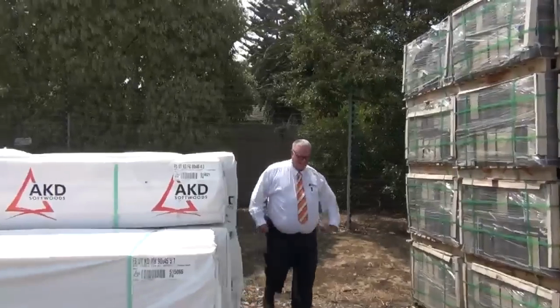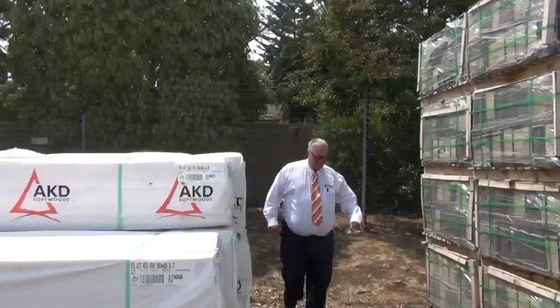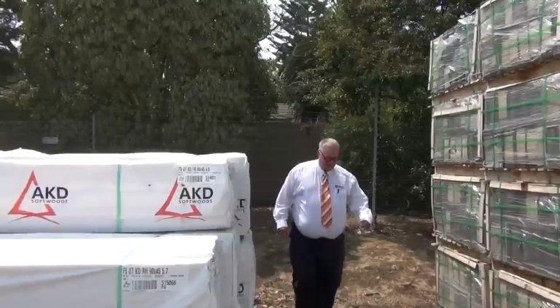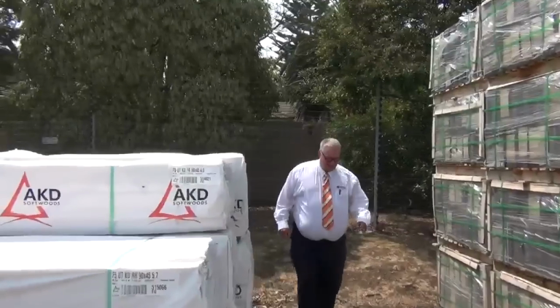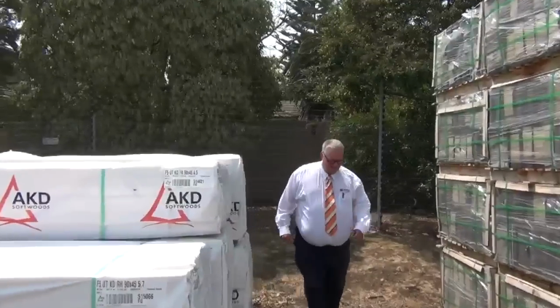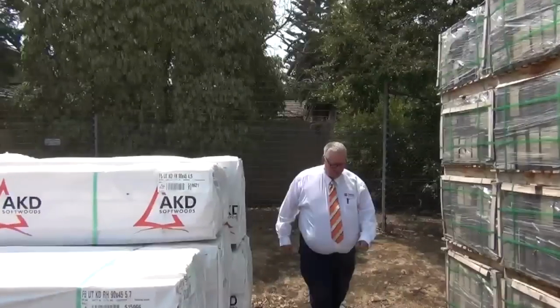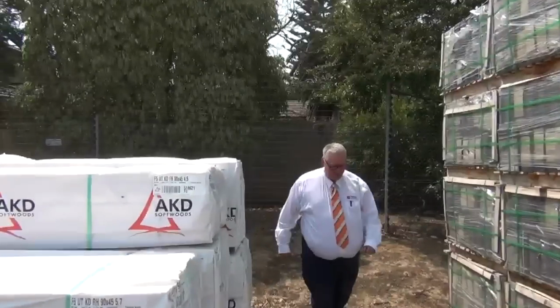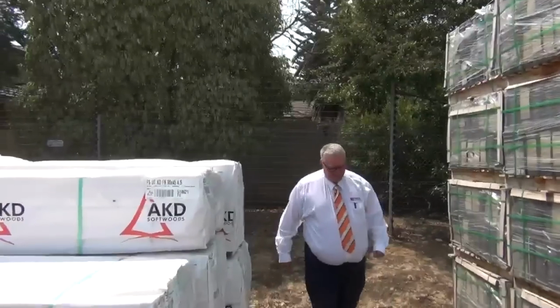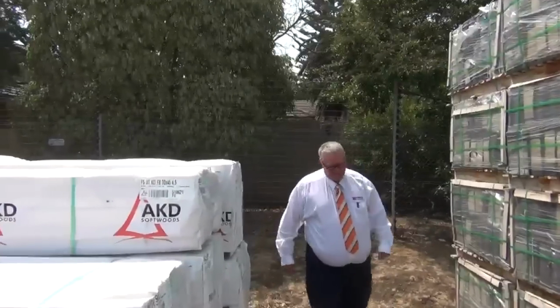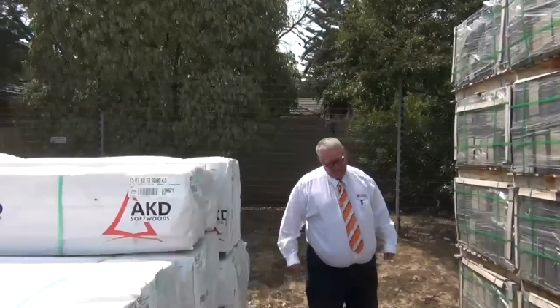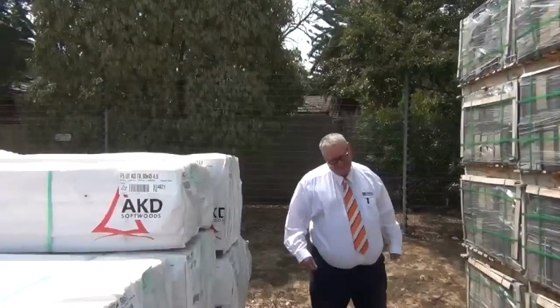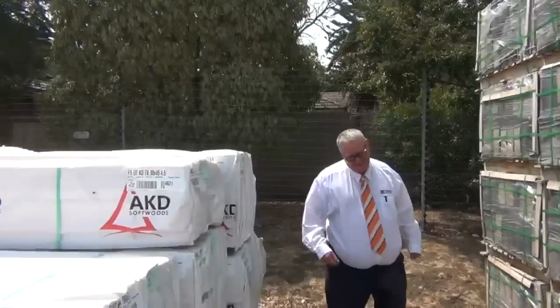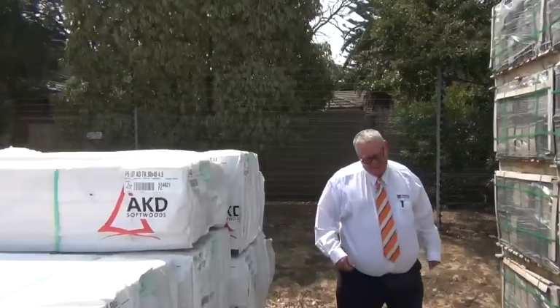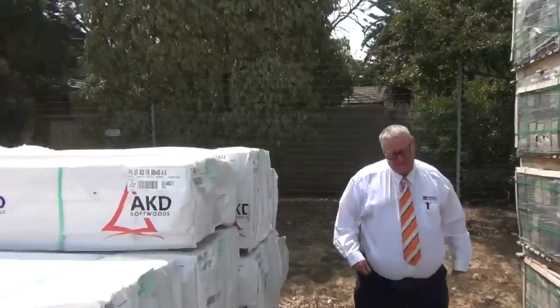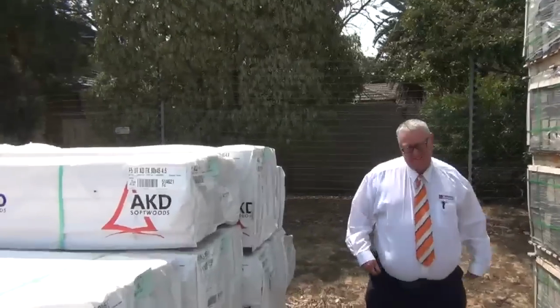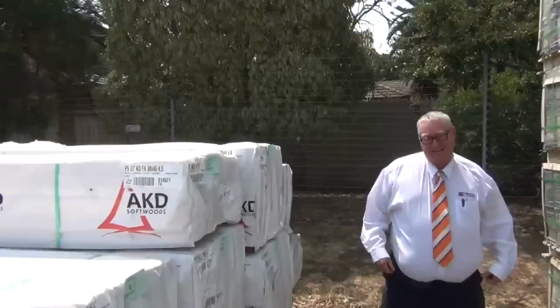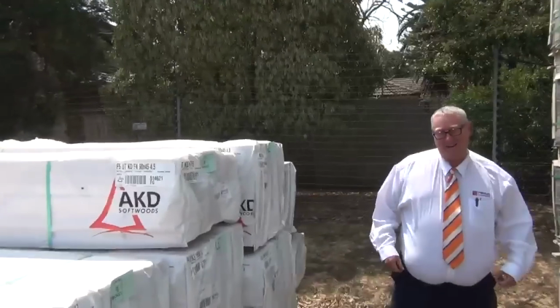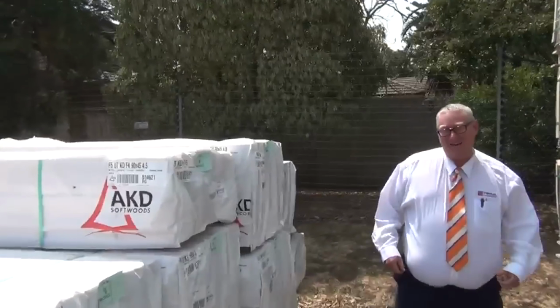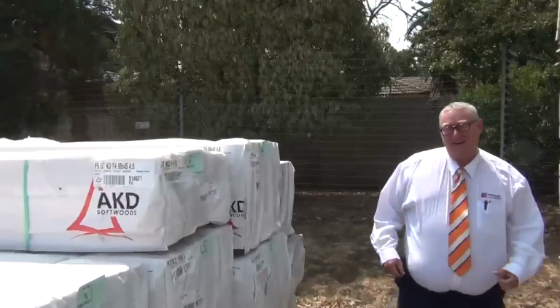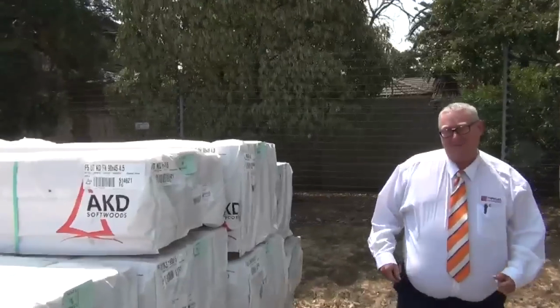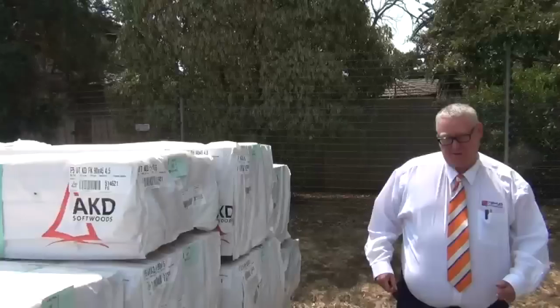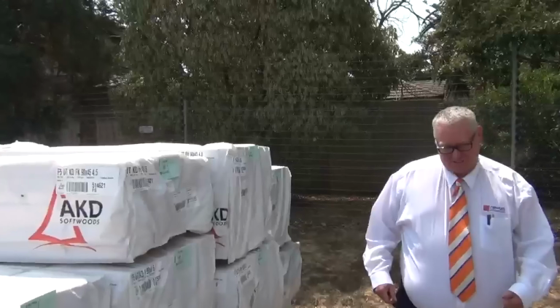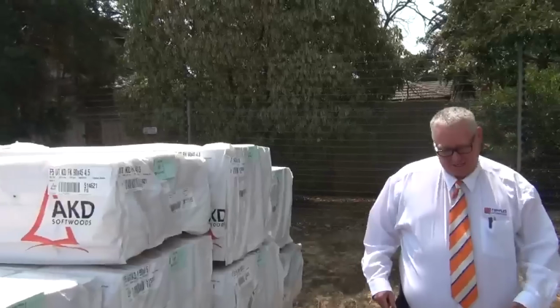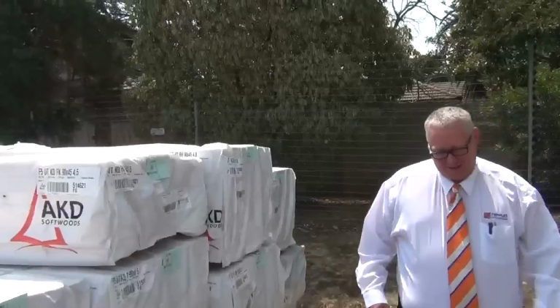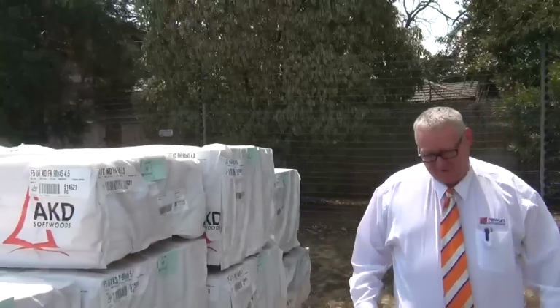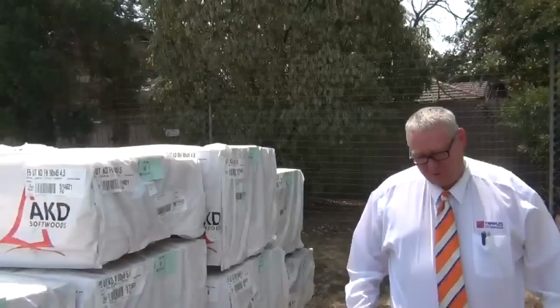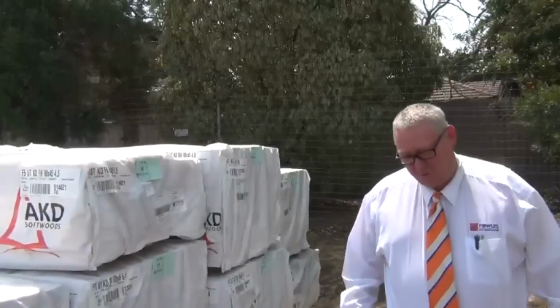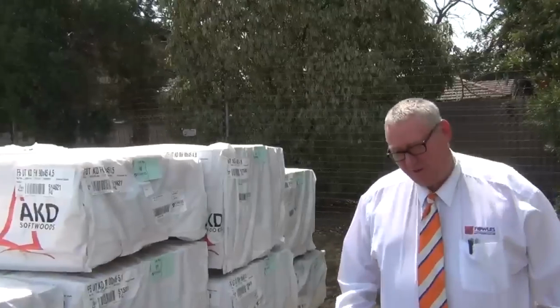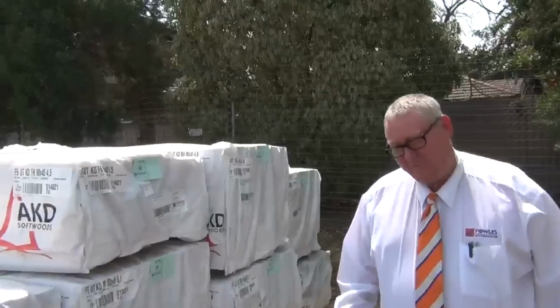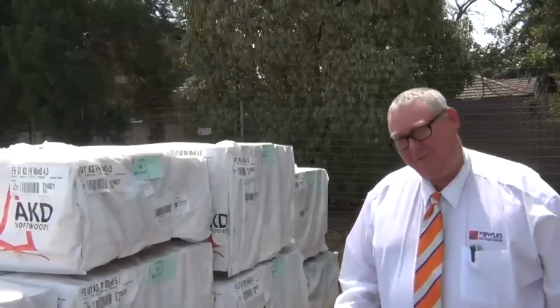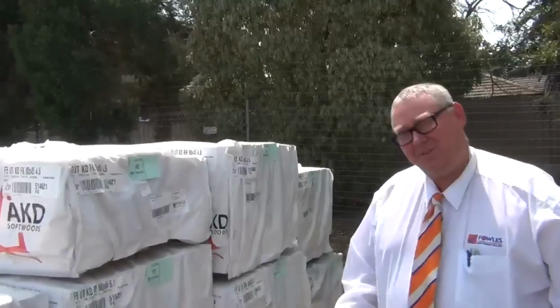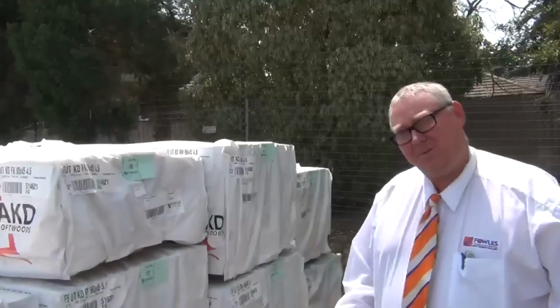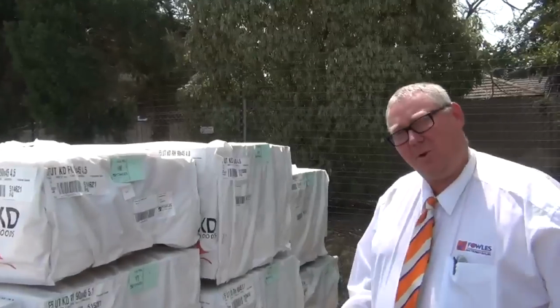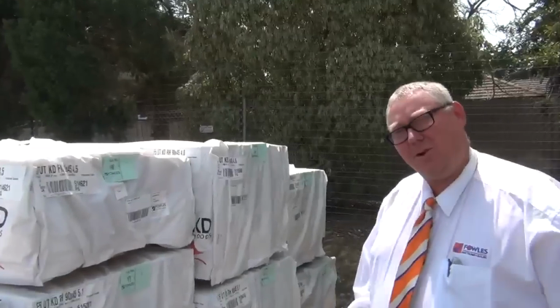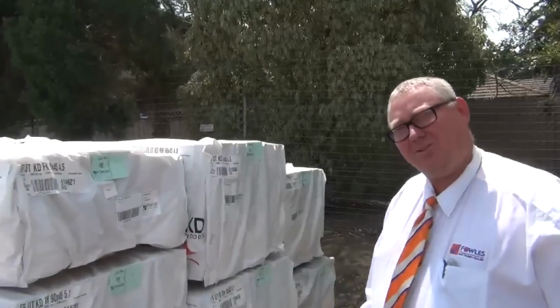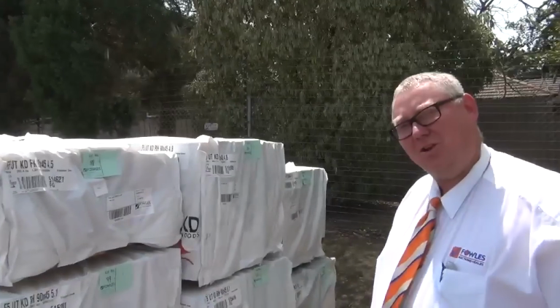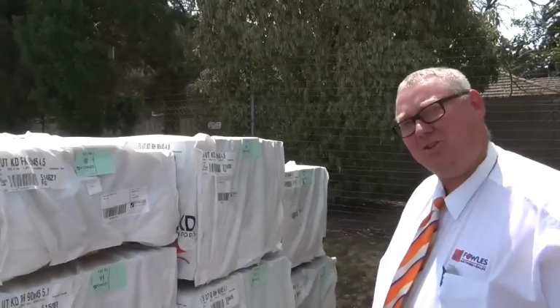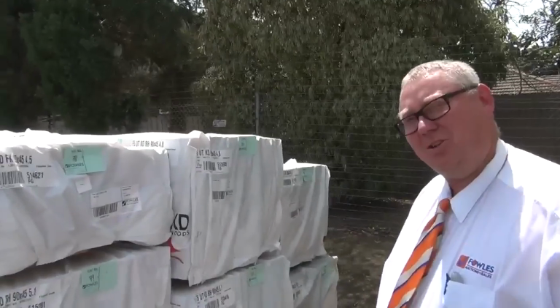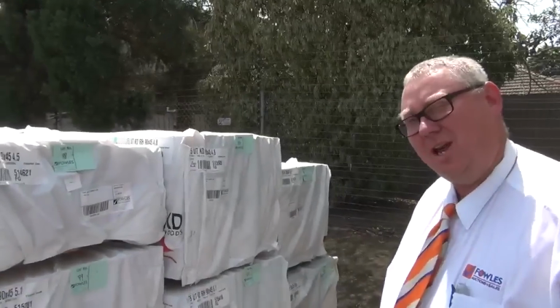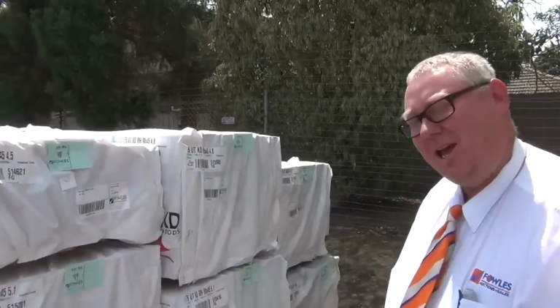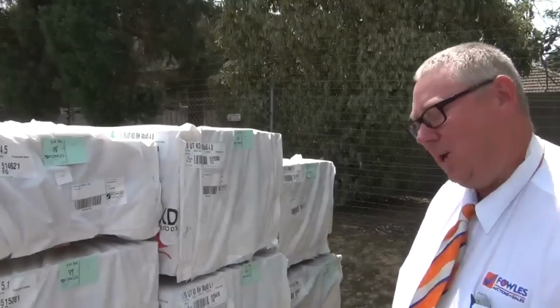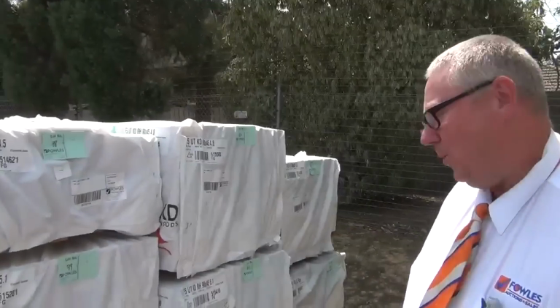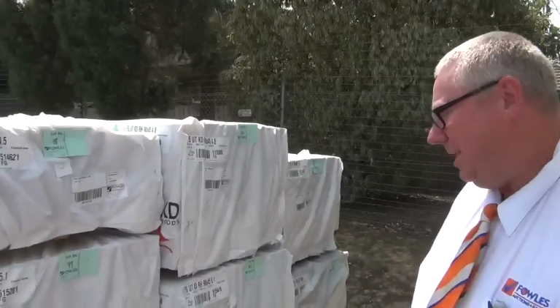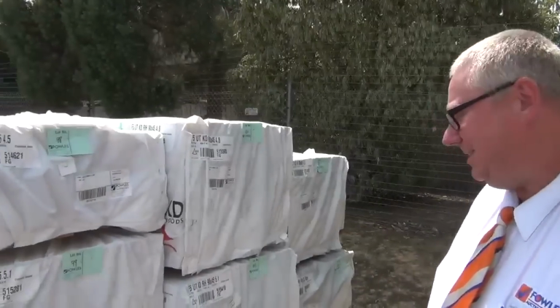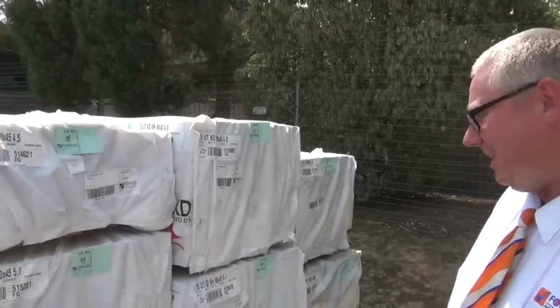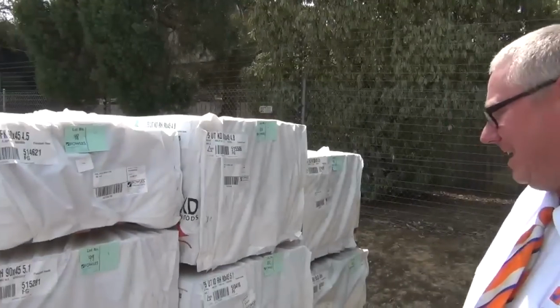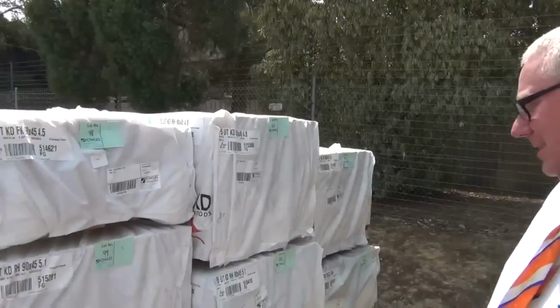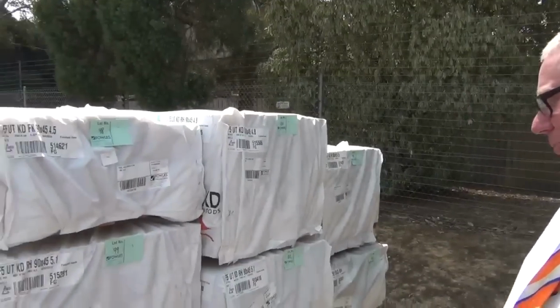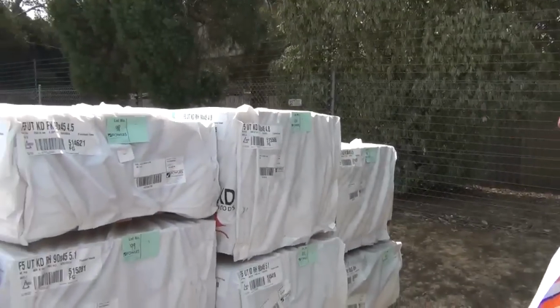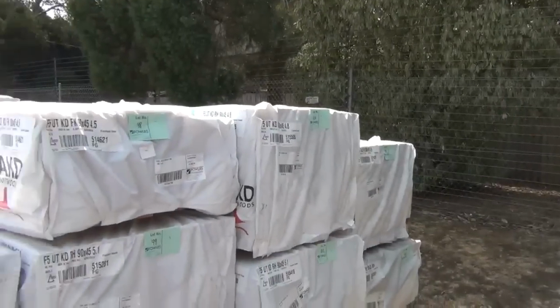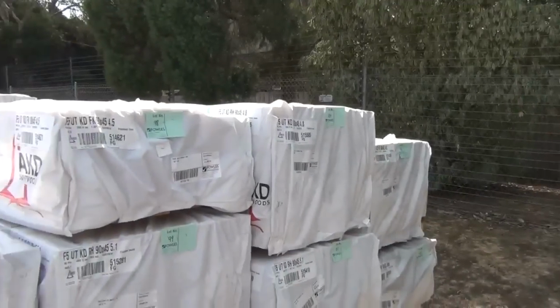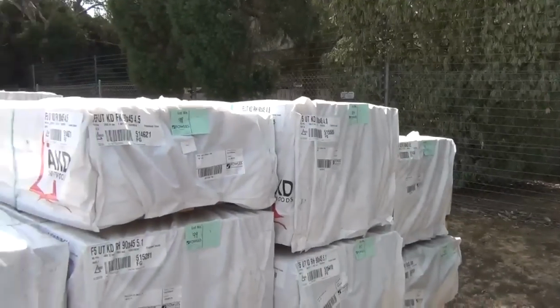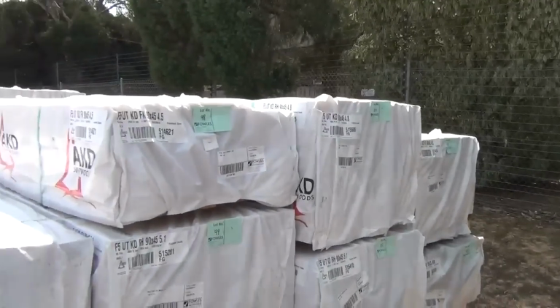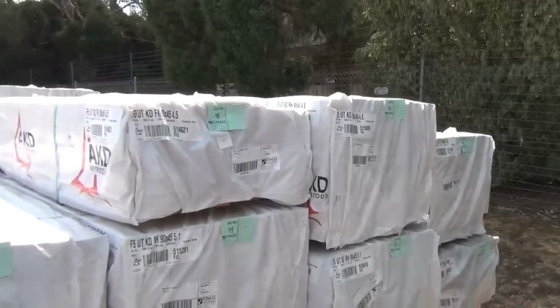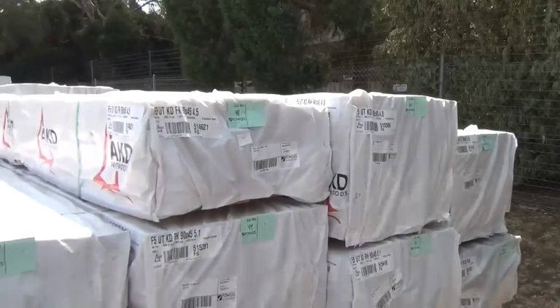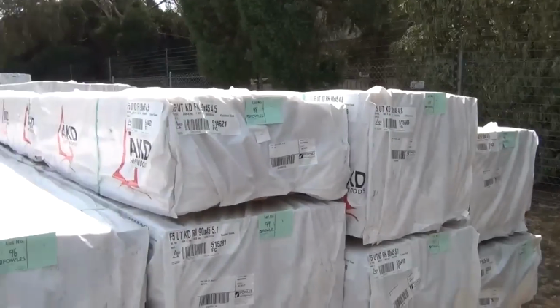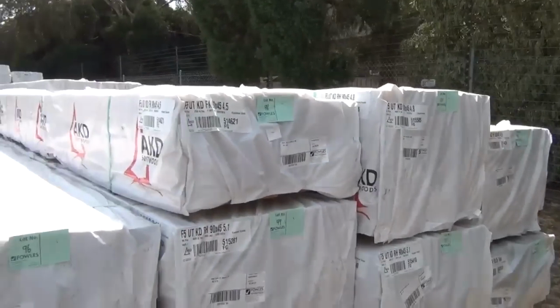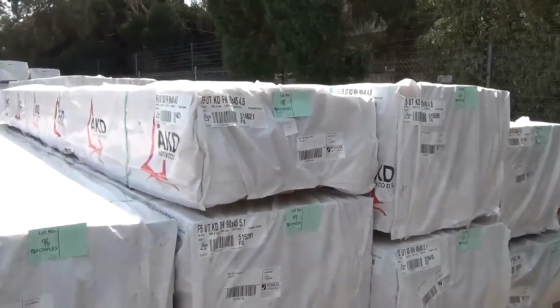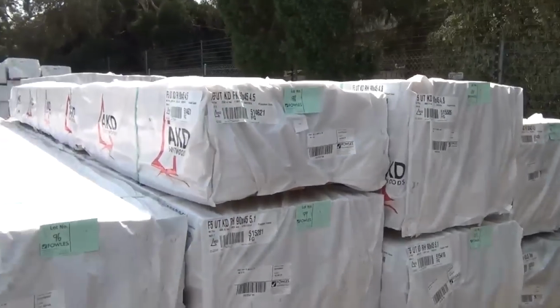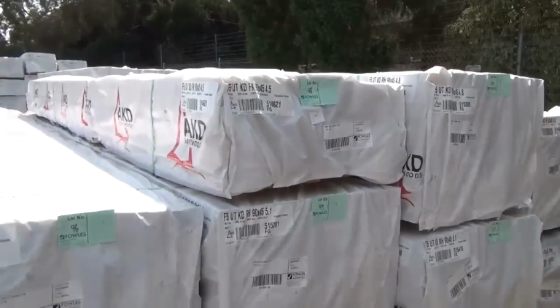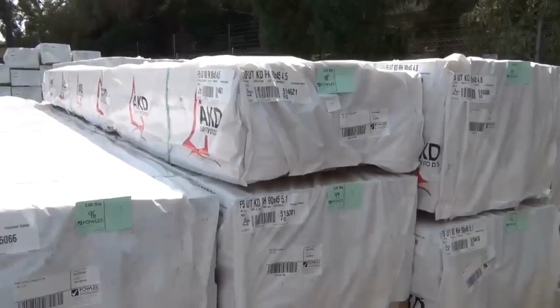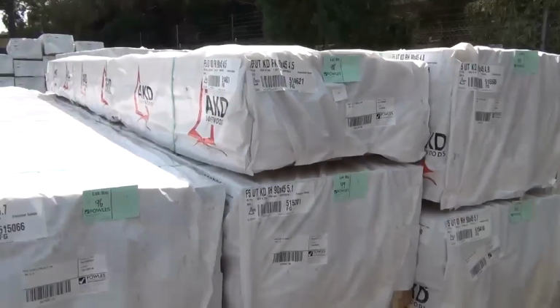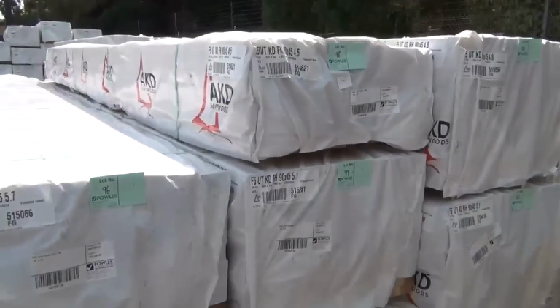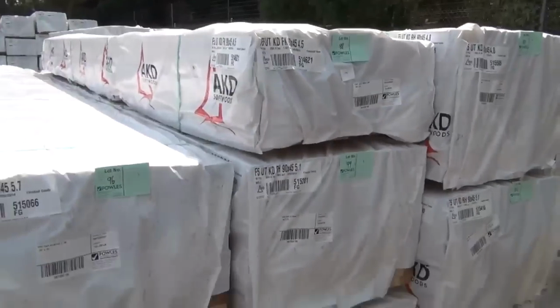G'day, Michael from Vowsy once again. Tuesday afternoon preview for tomorrow's auction, Wednesday the 12th of February 2014.